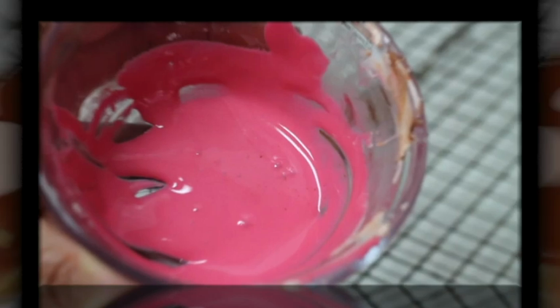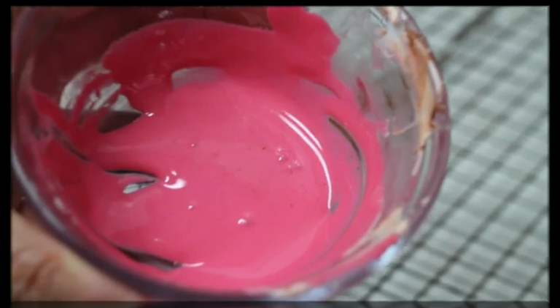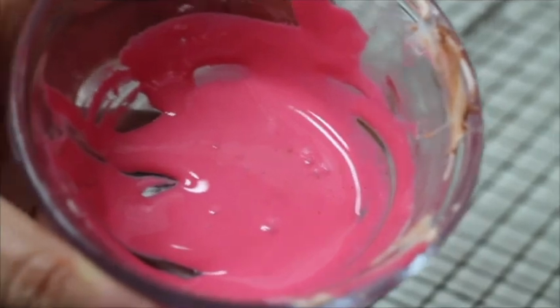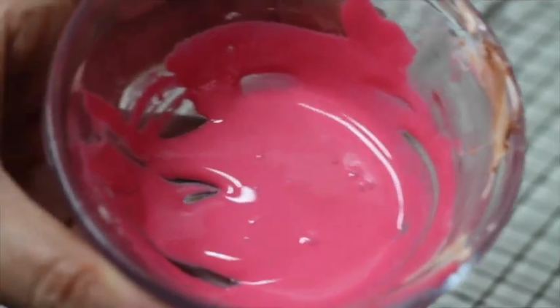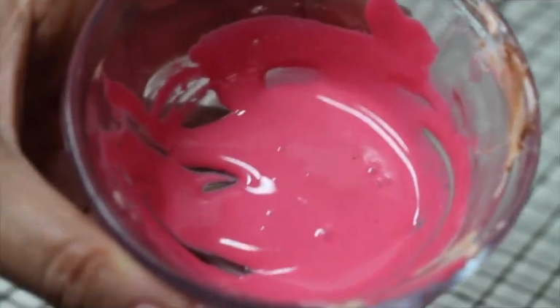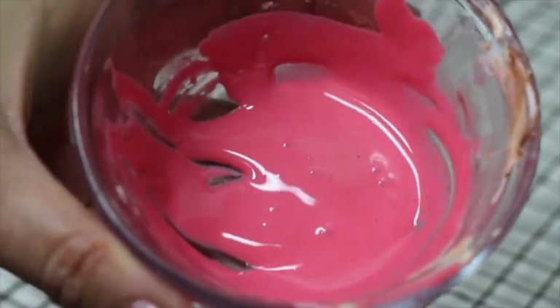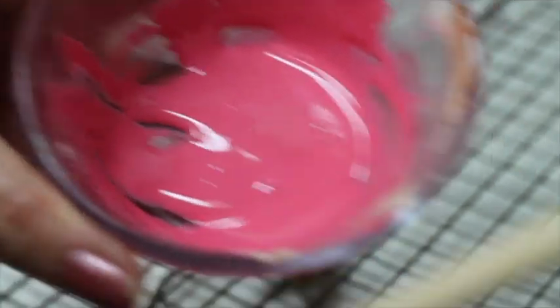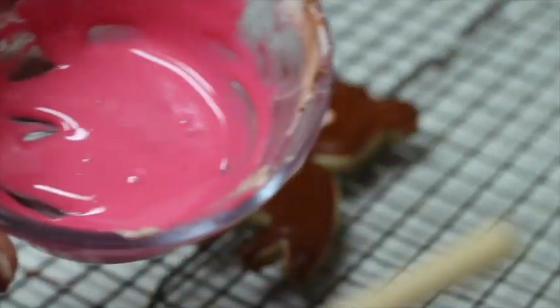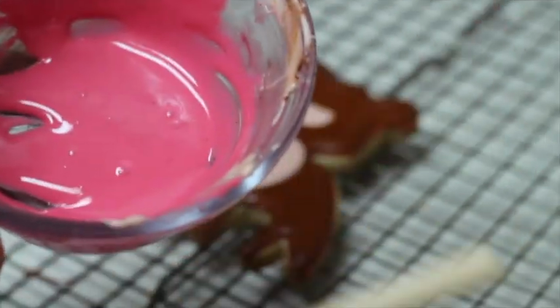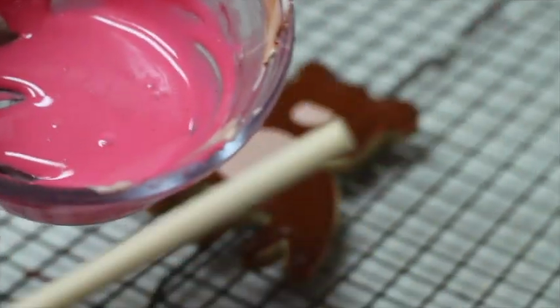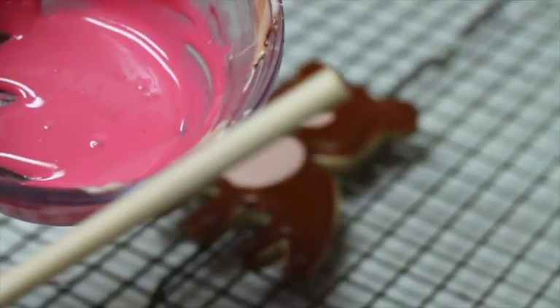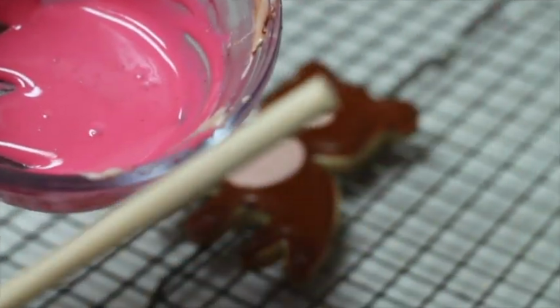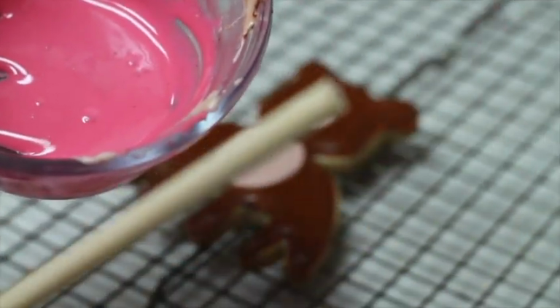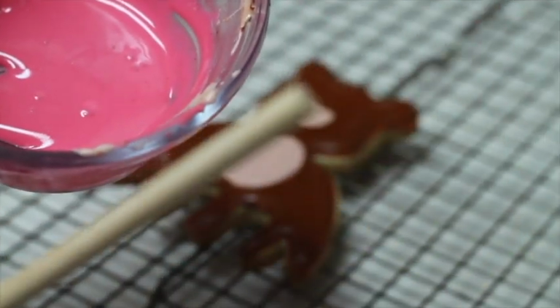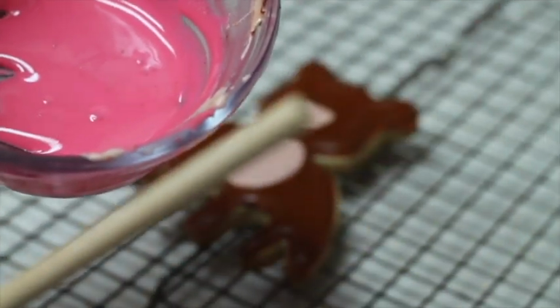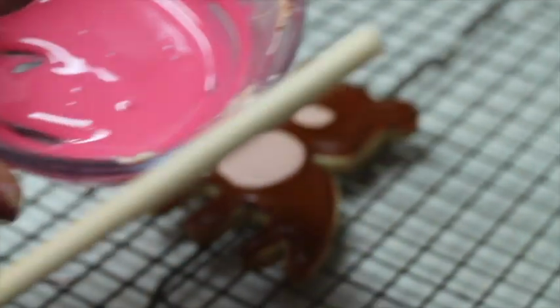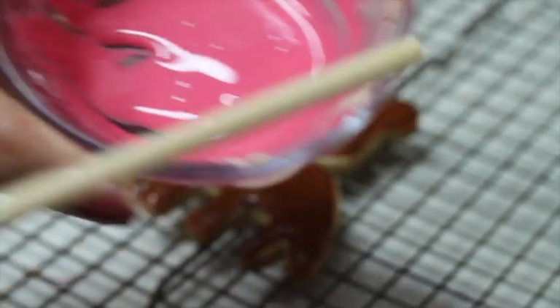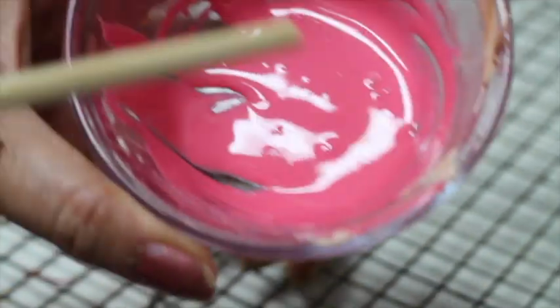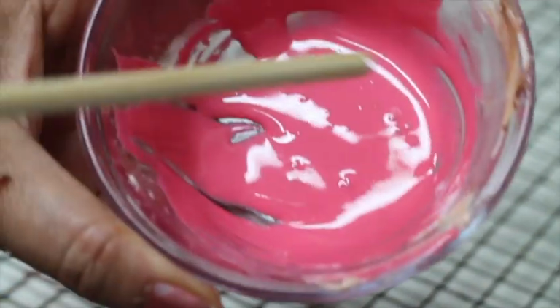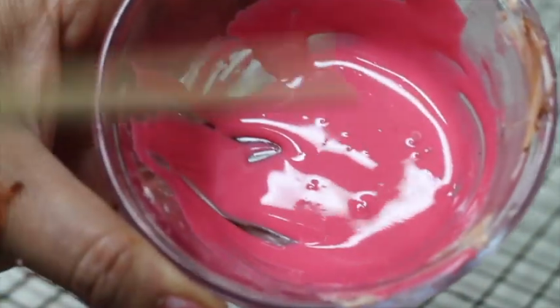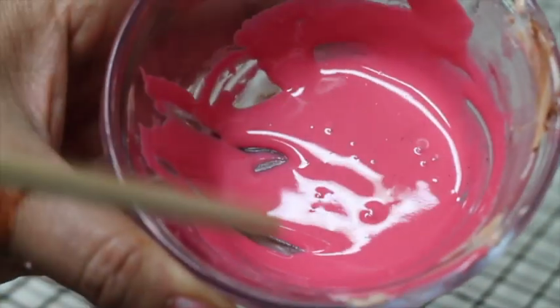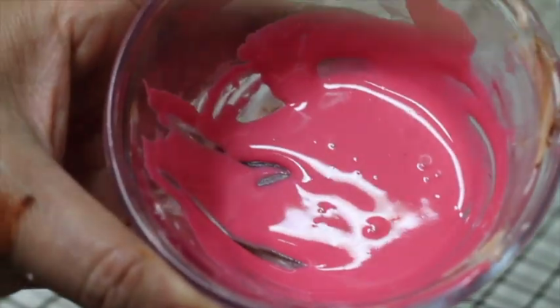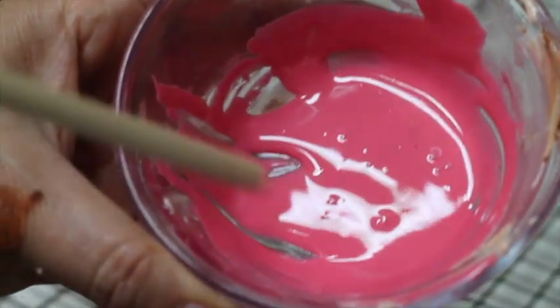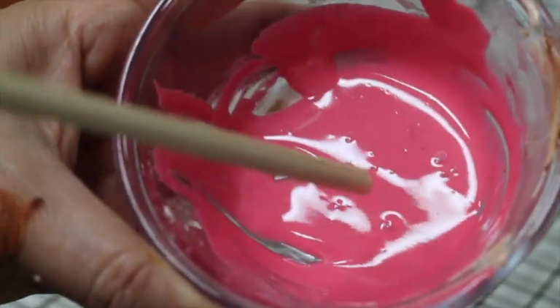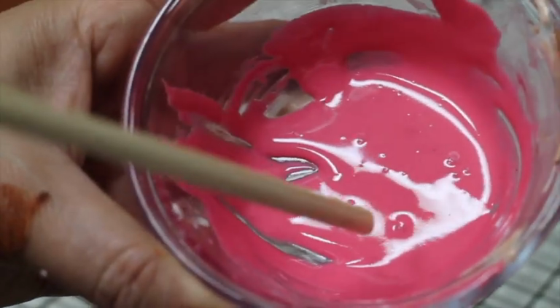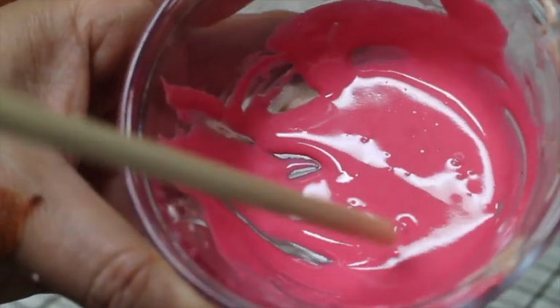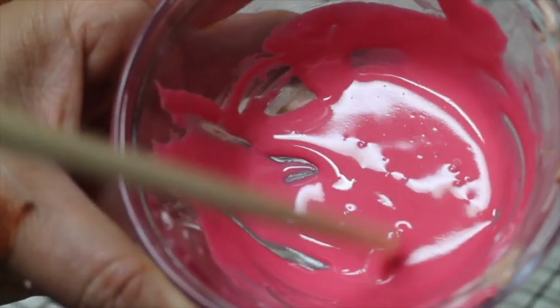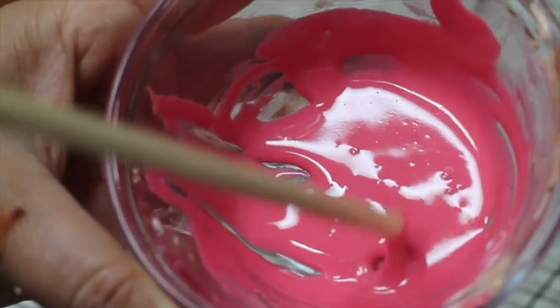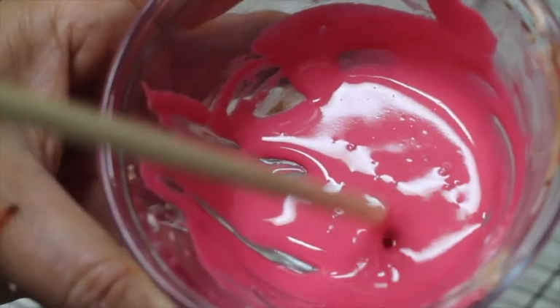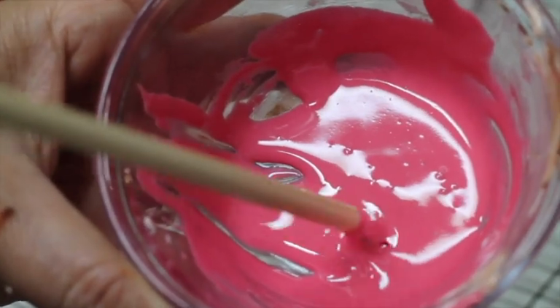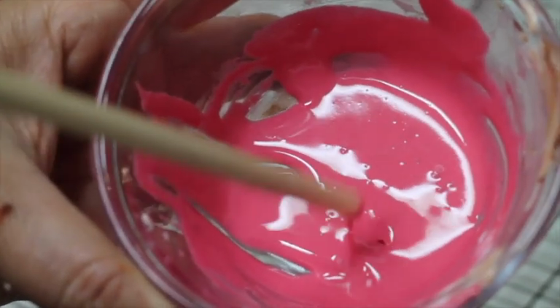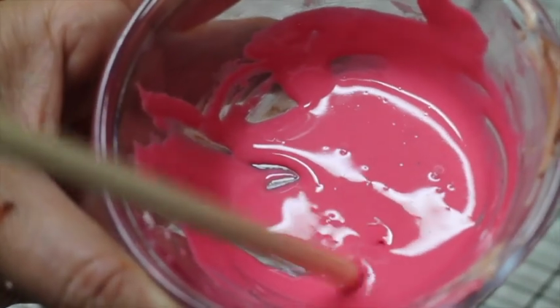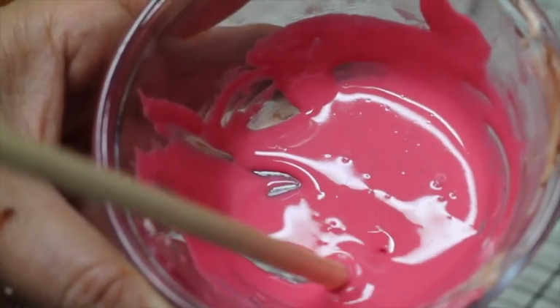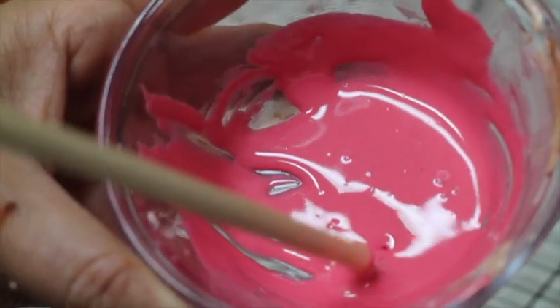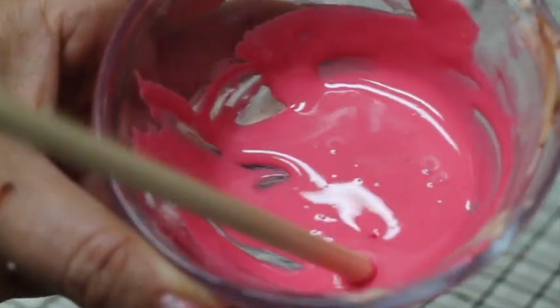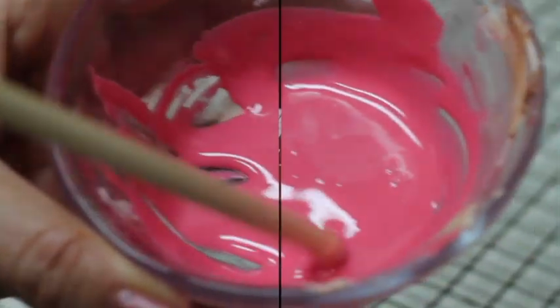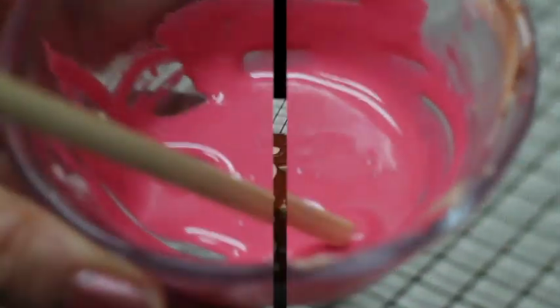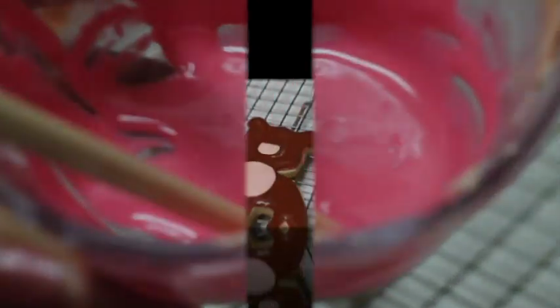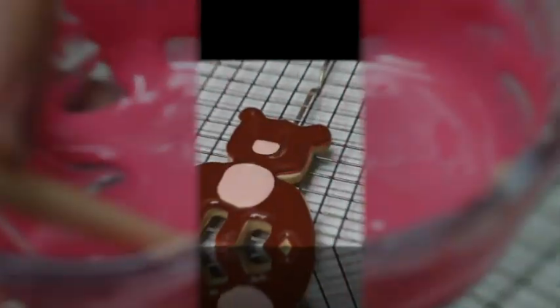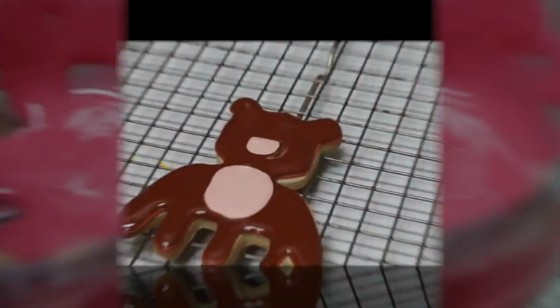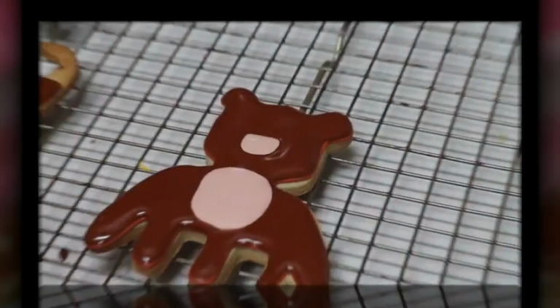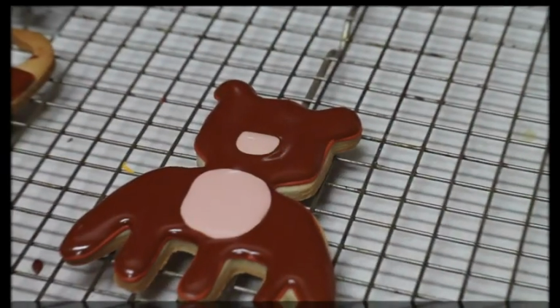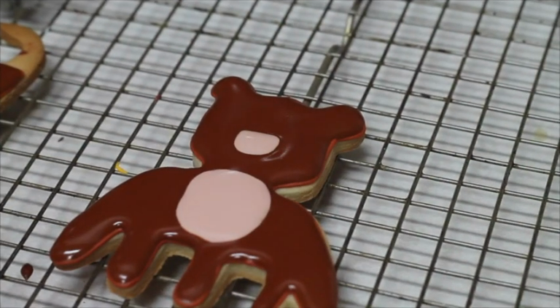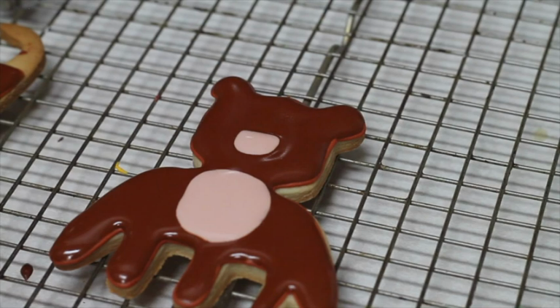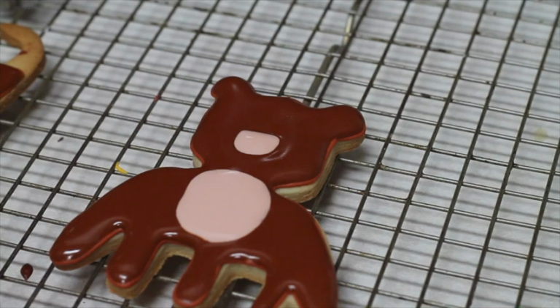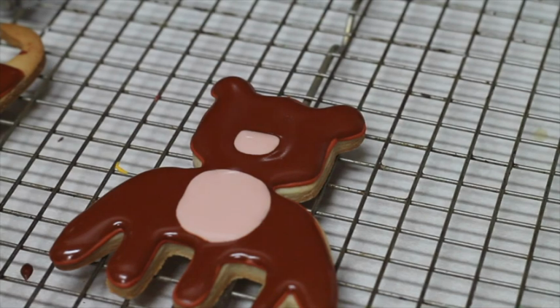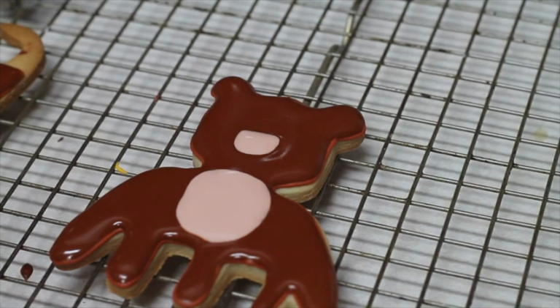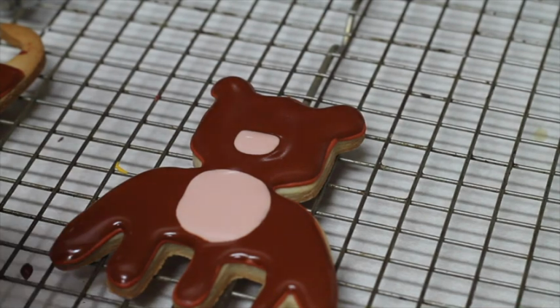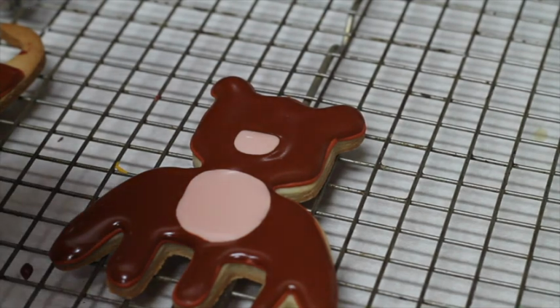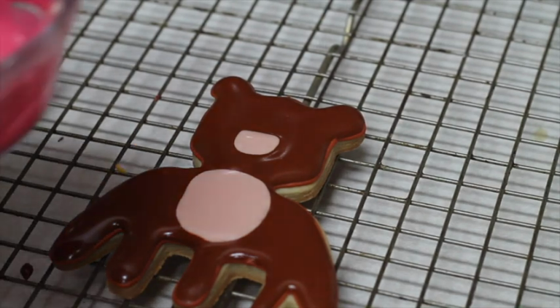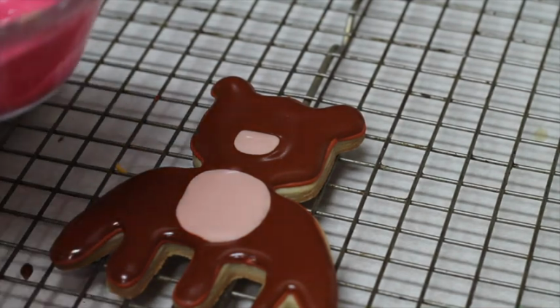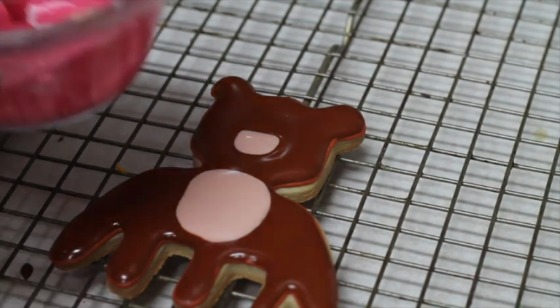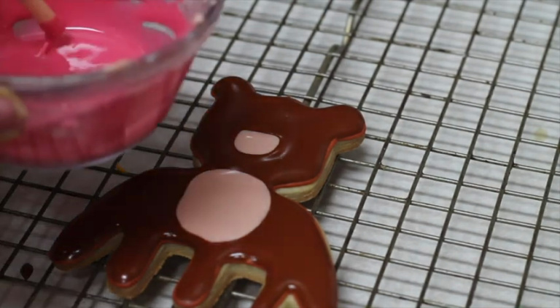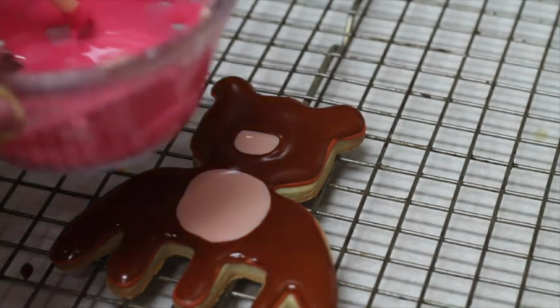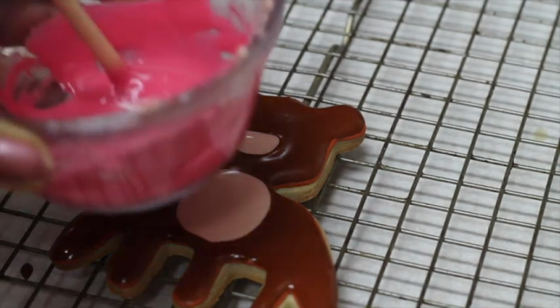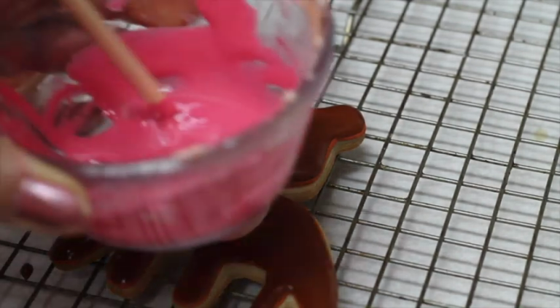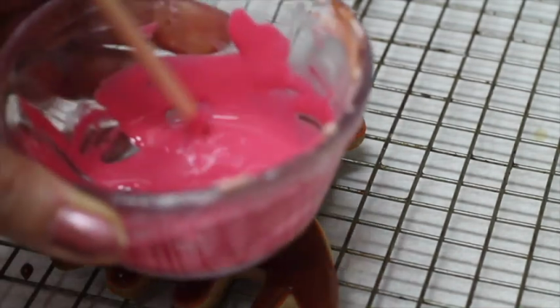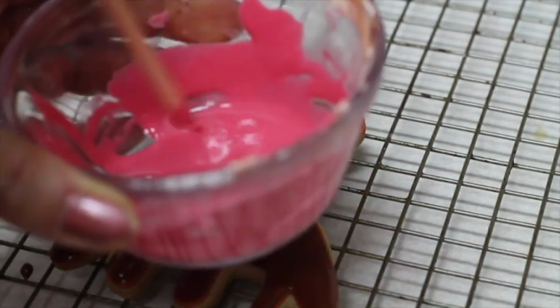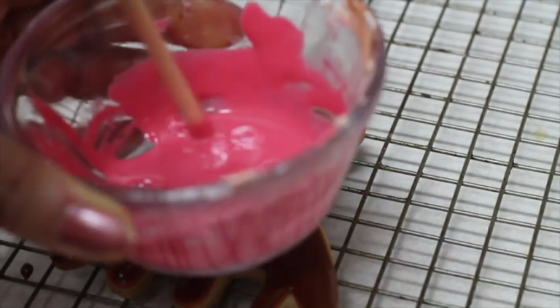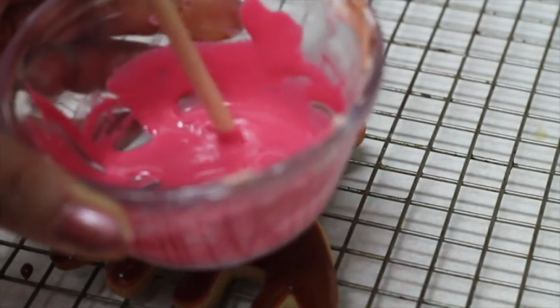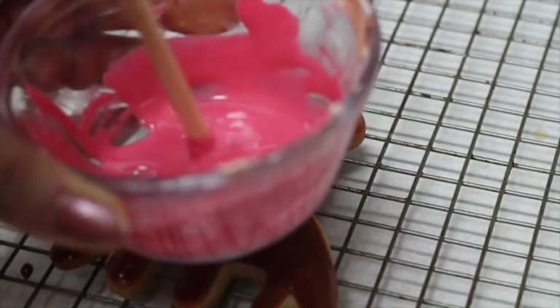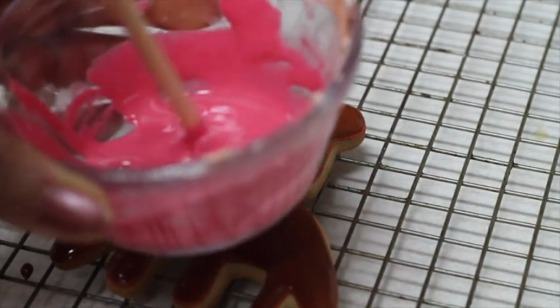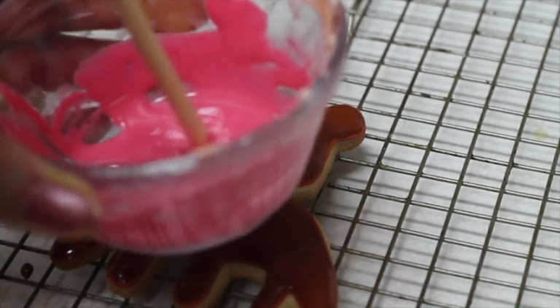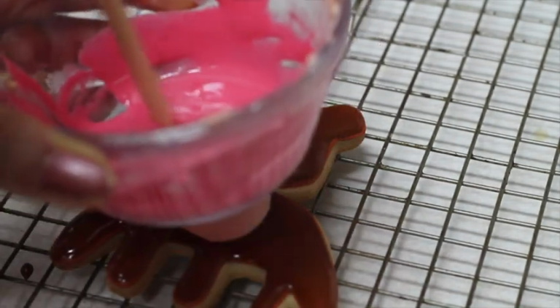Then, with the hot pink flooding consistency icing and a big wooden stick, I am going to make the little cheeks of the teddy bear.